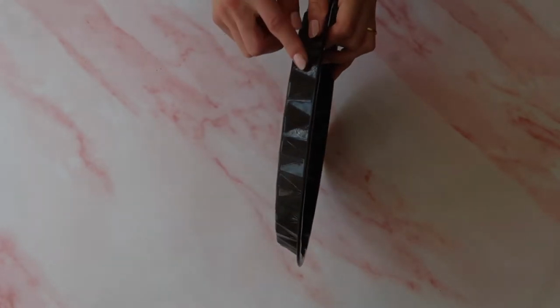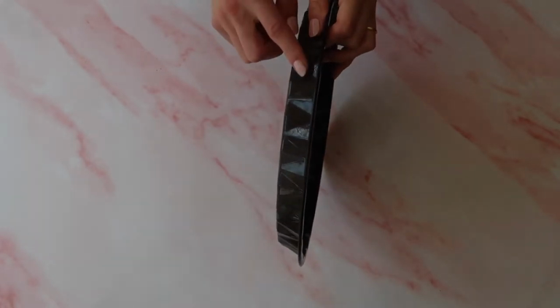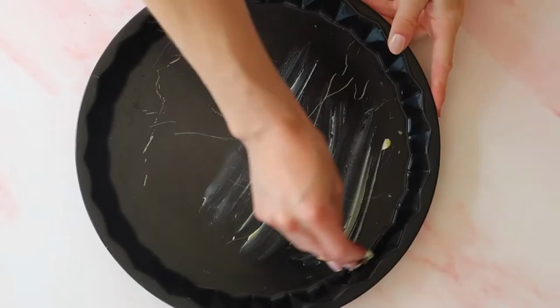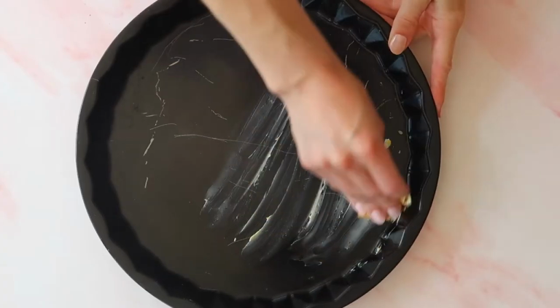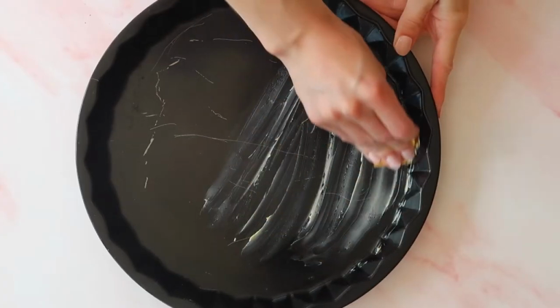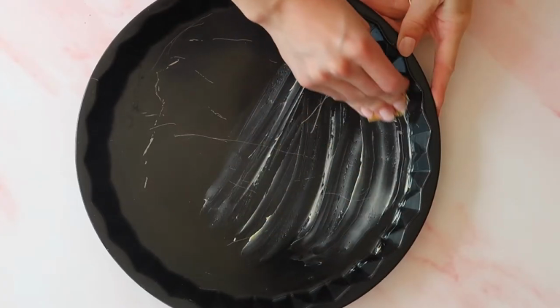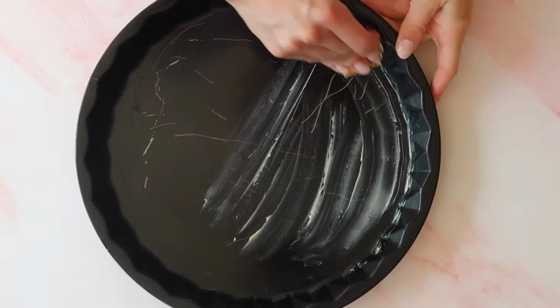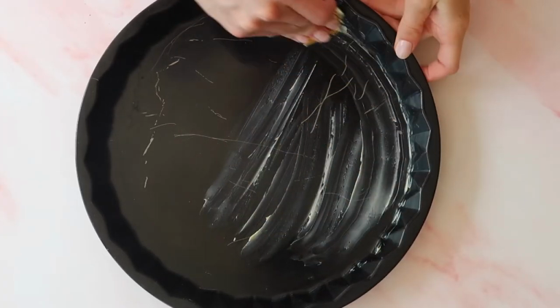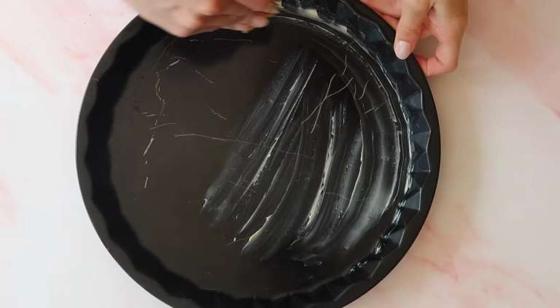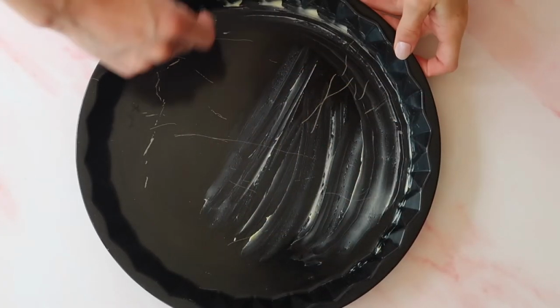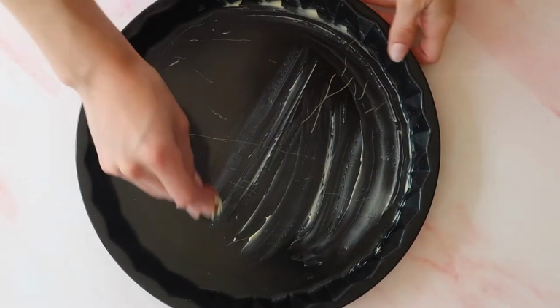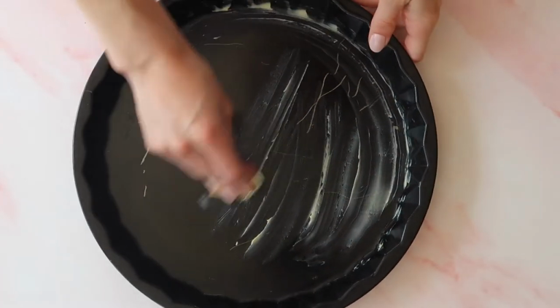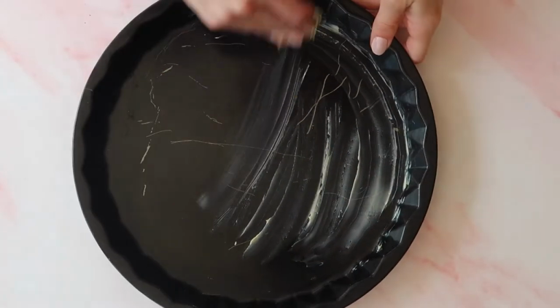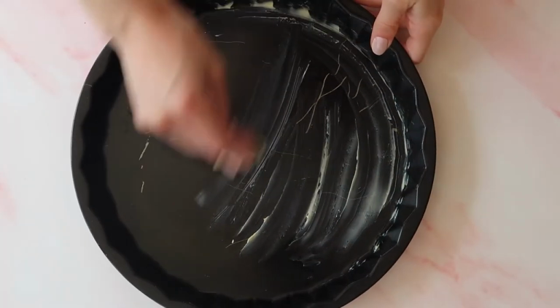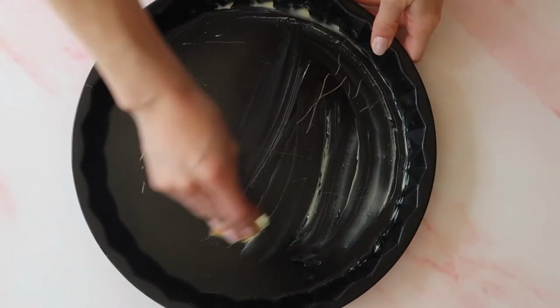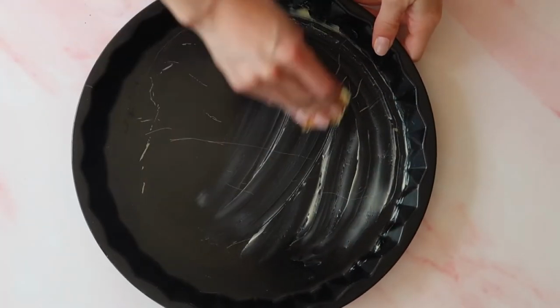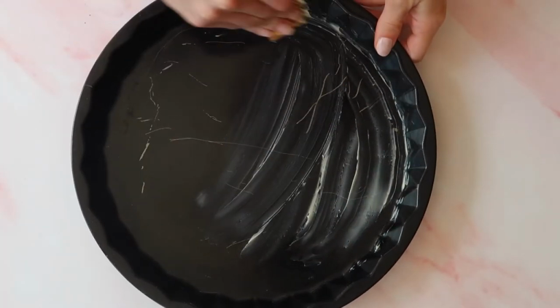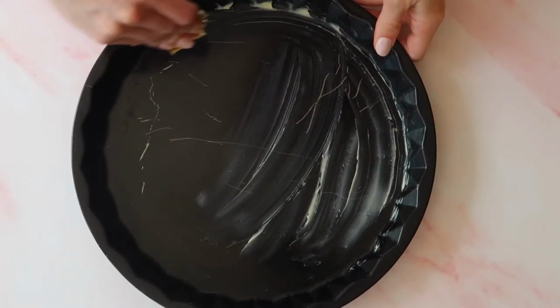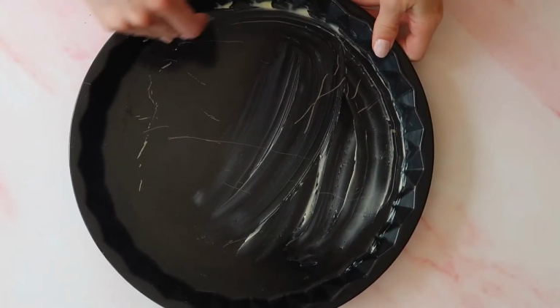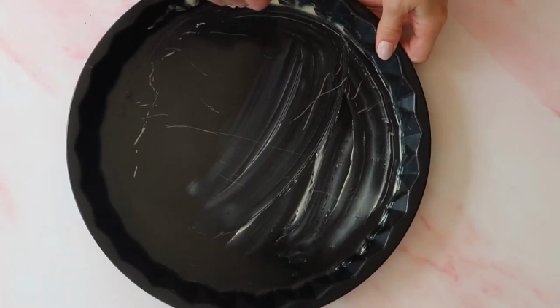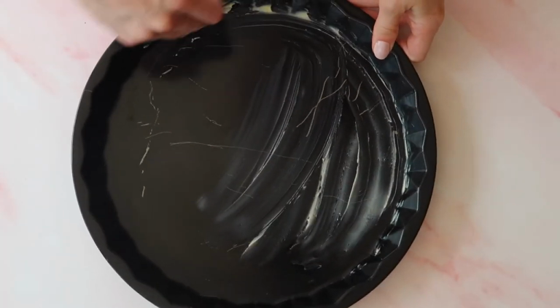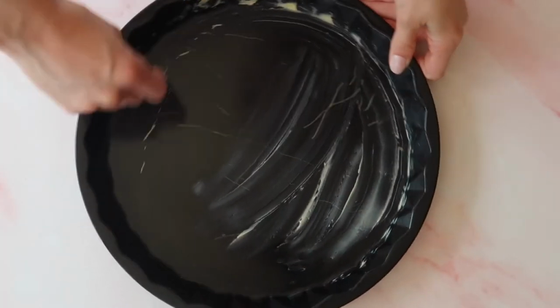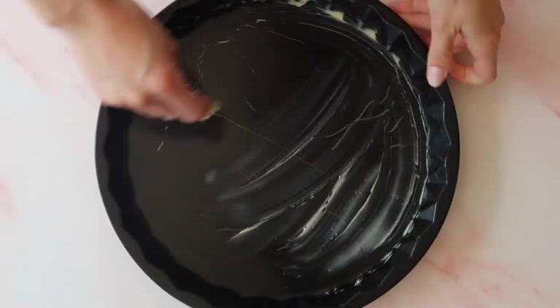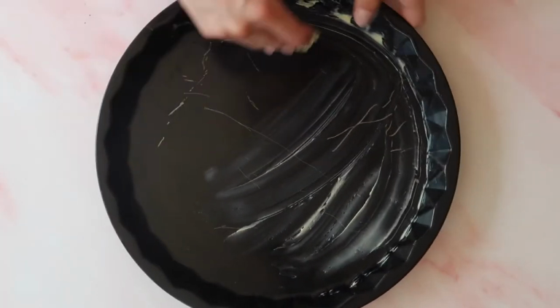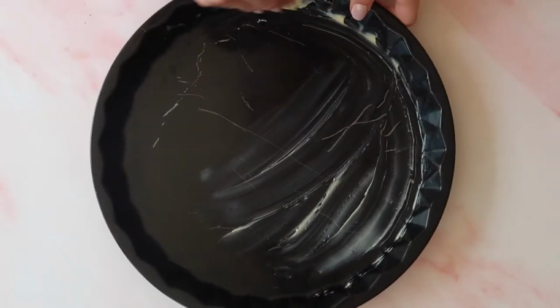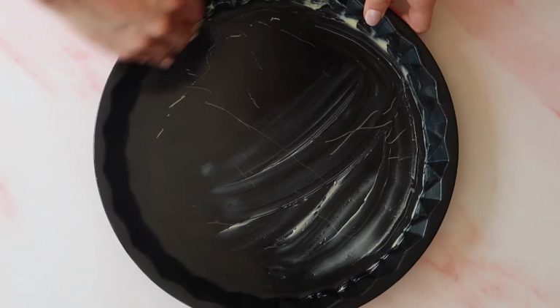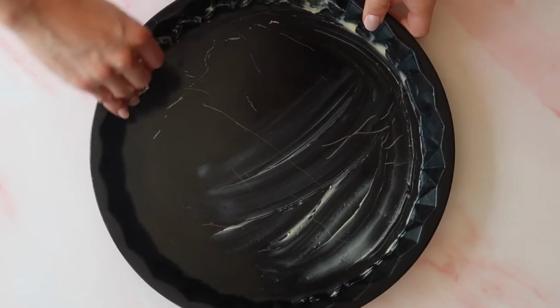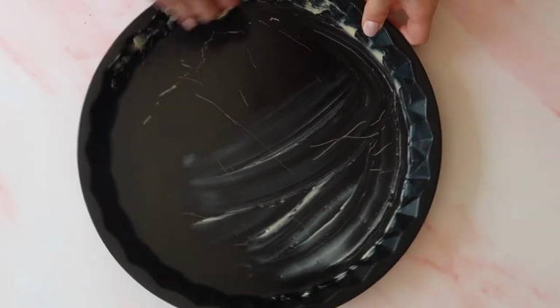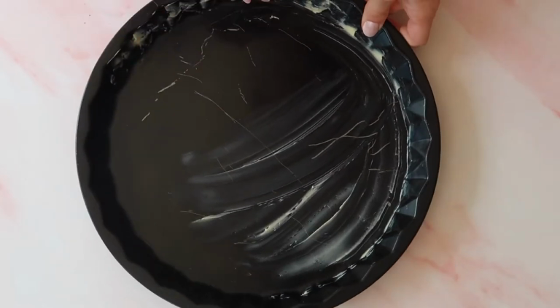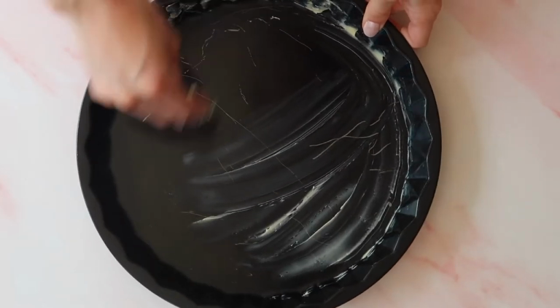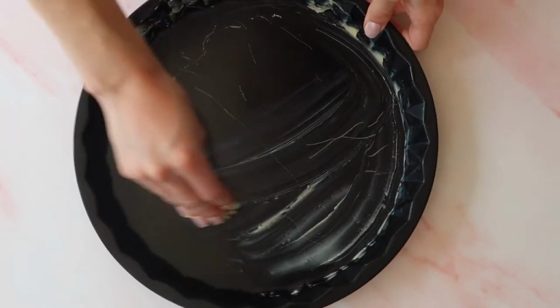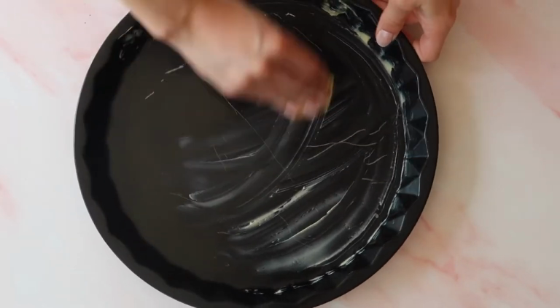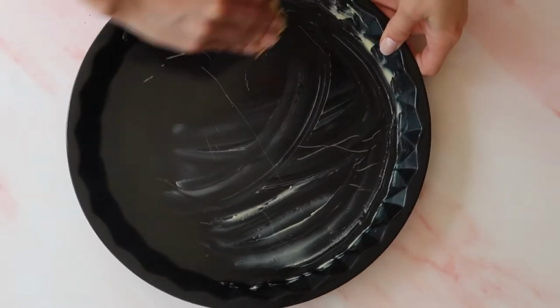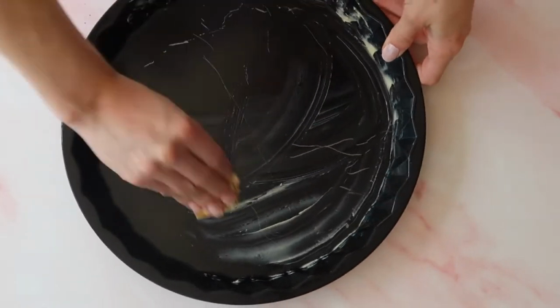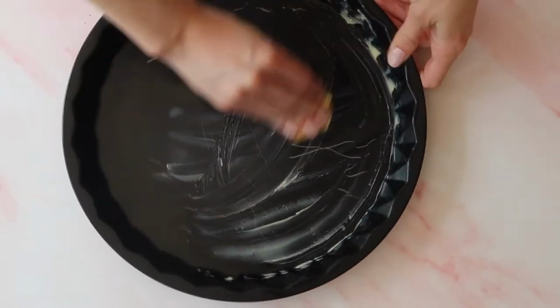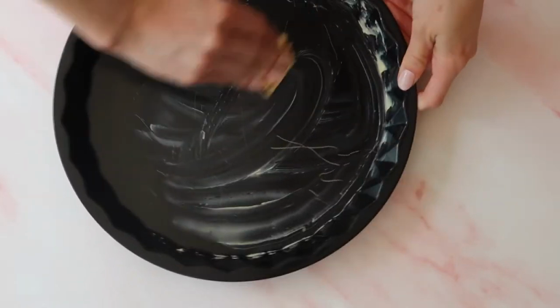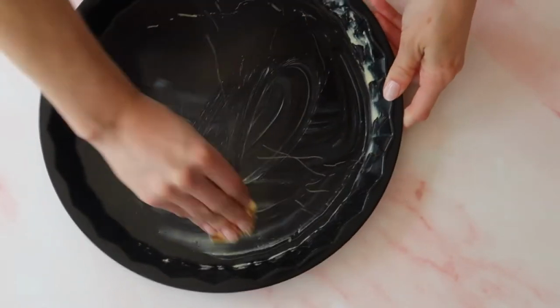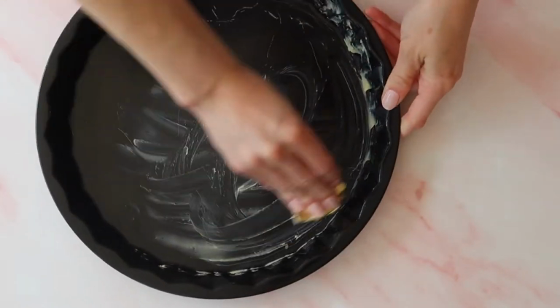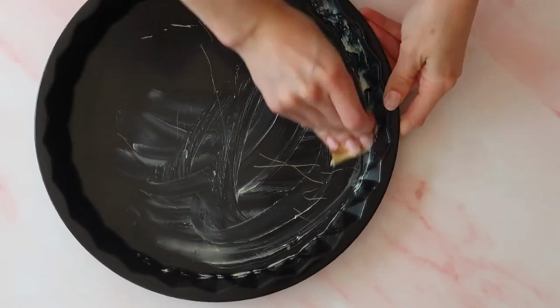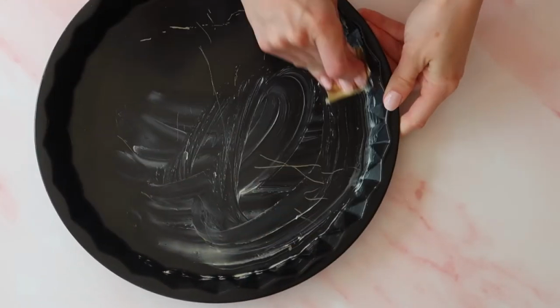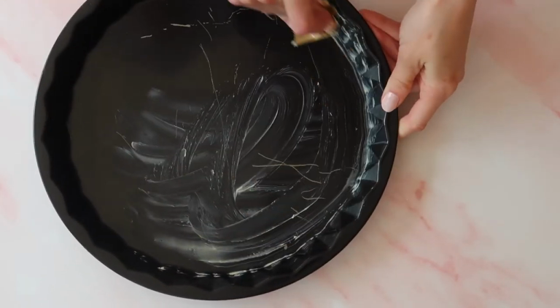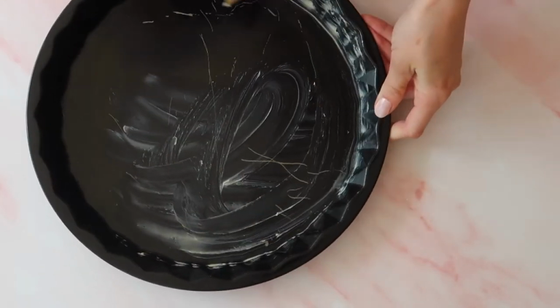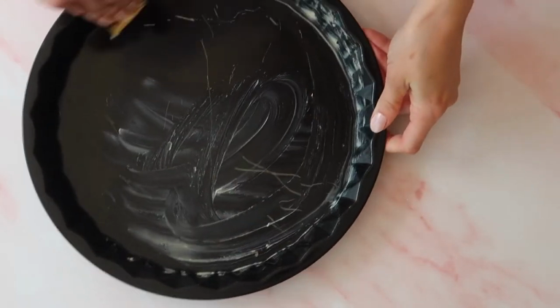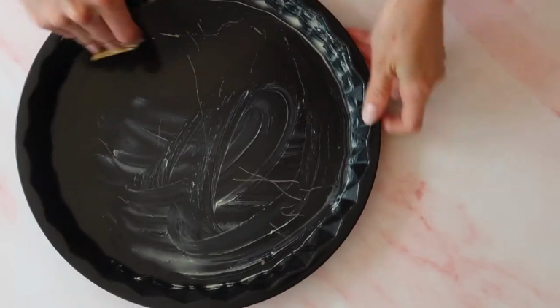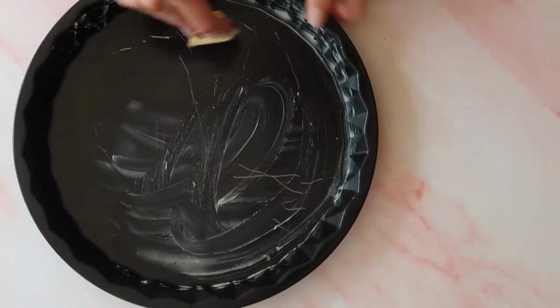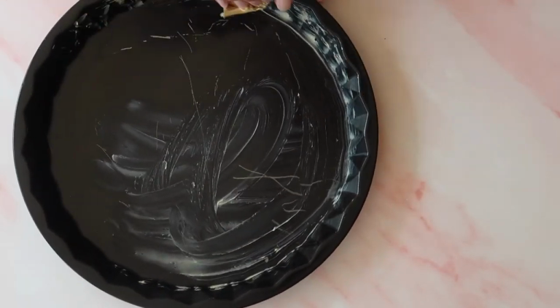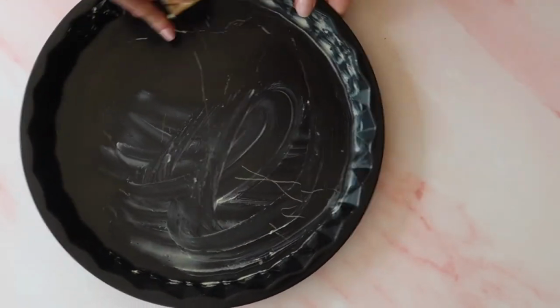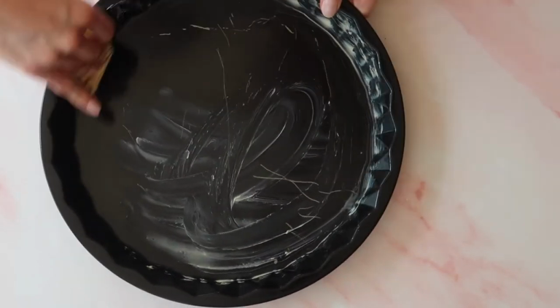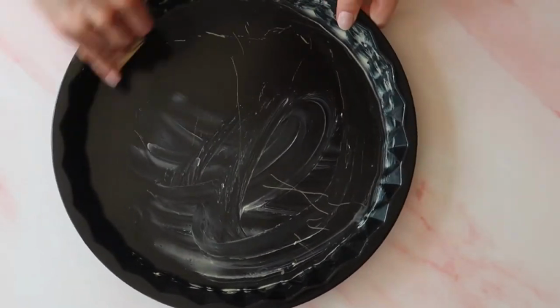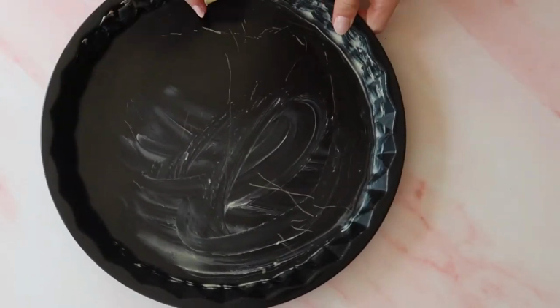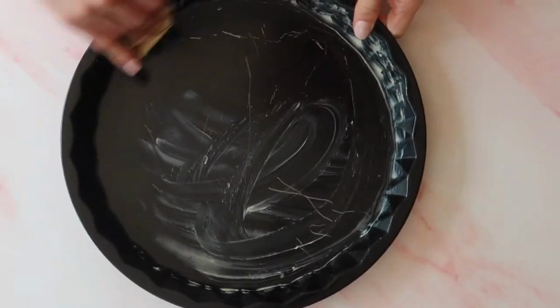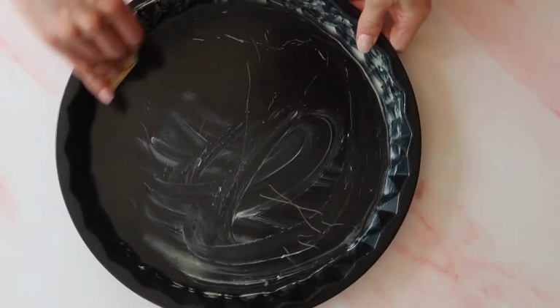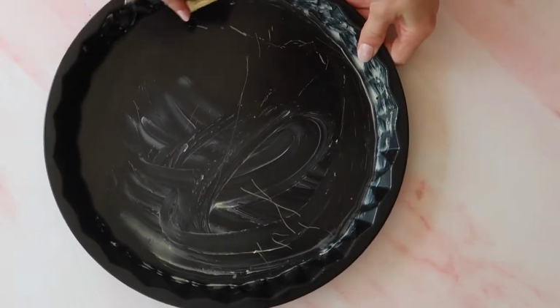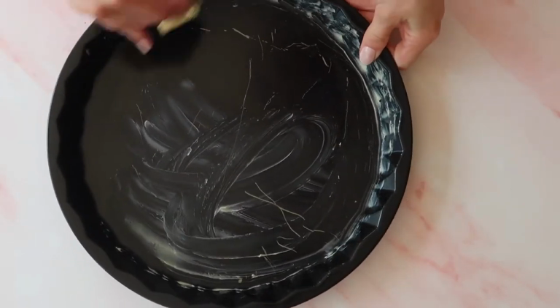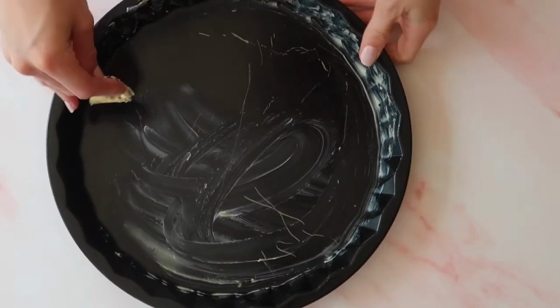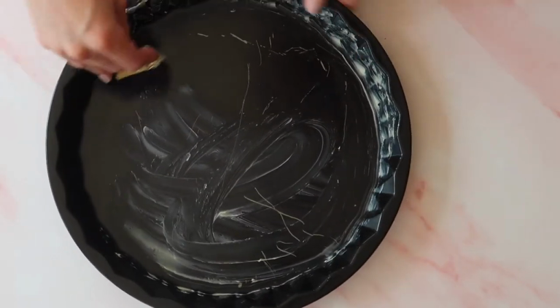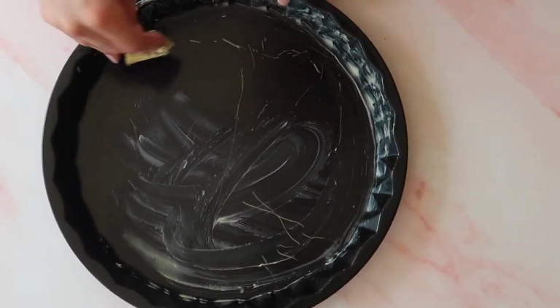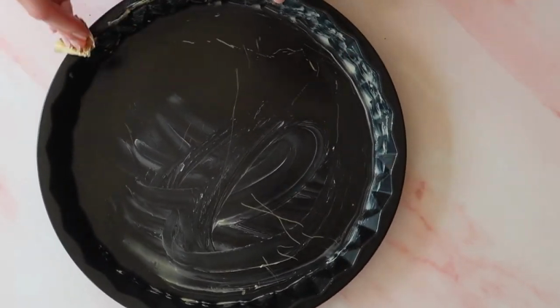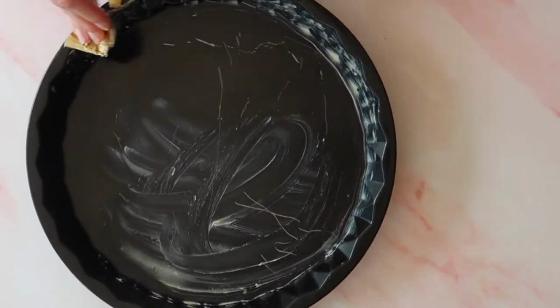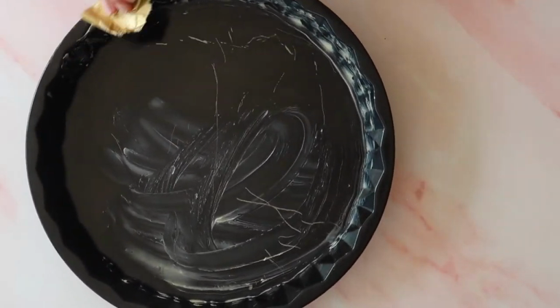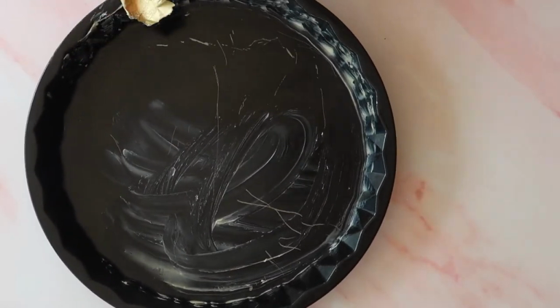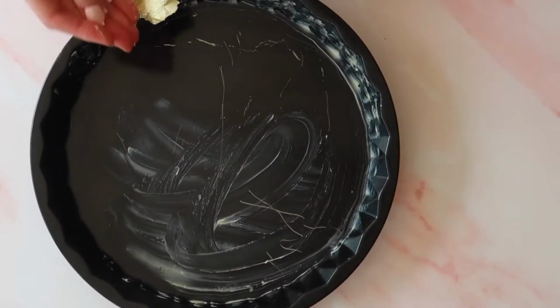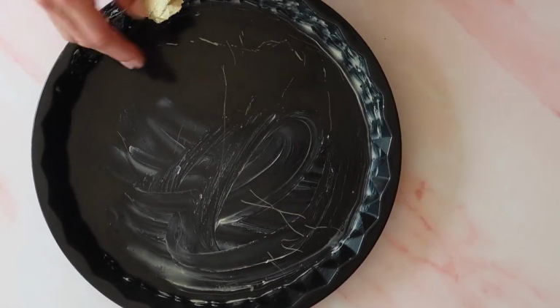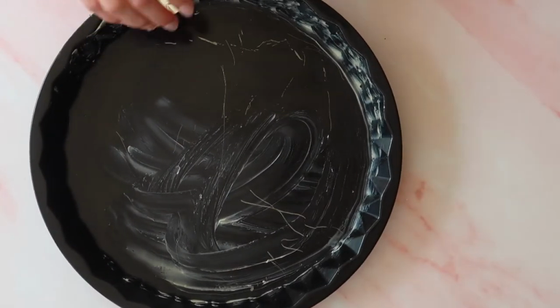I'm going to start off and grease my tin really well. It would be a nightmare if this sticks, so make sure you get into every part of your tin.